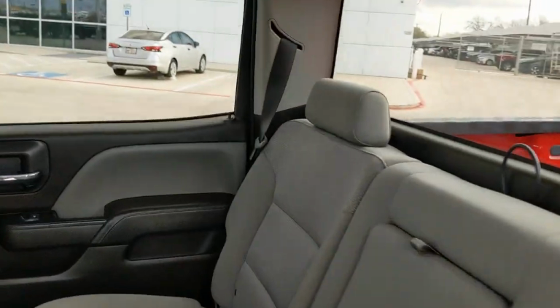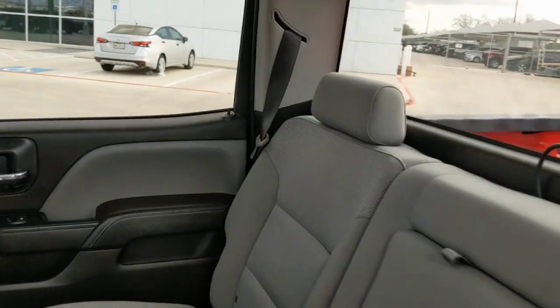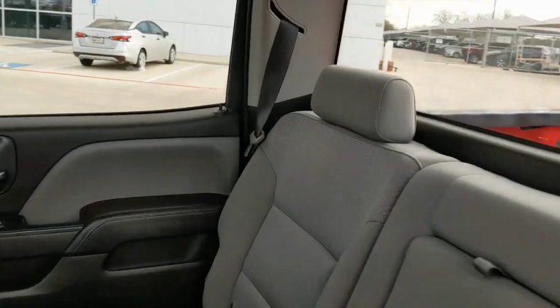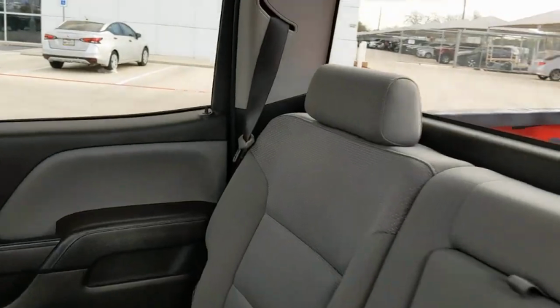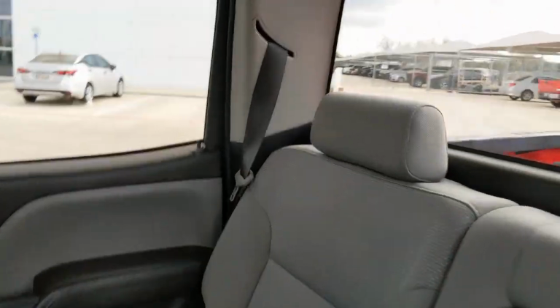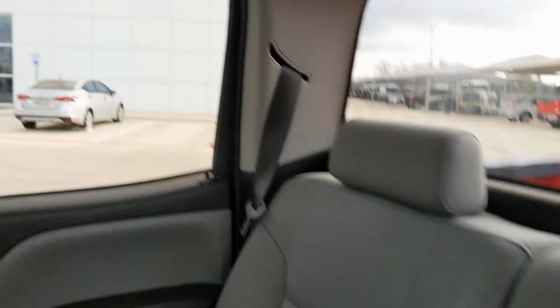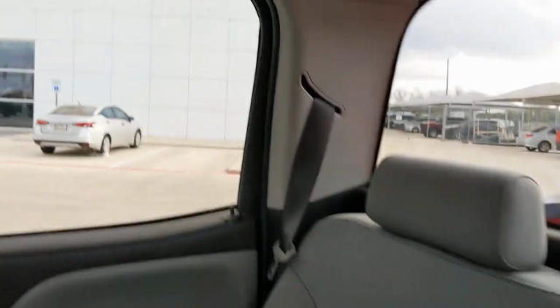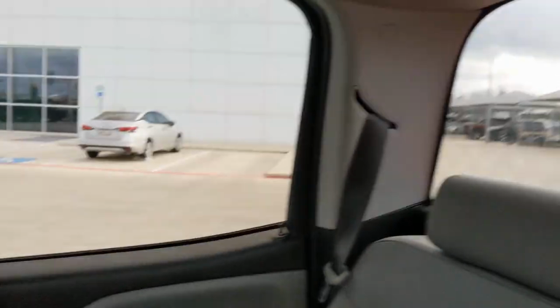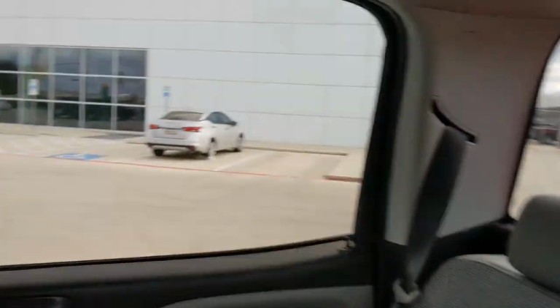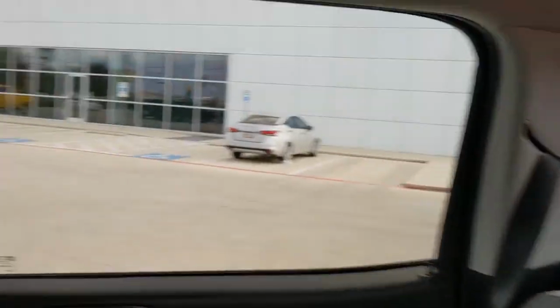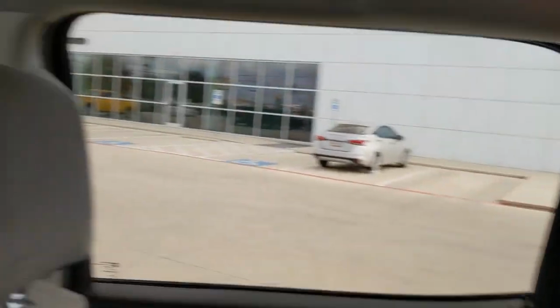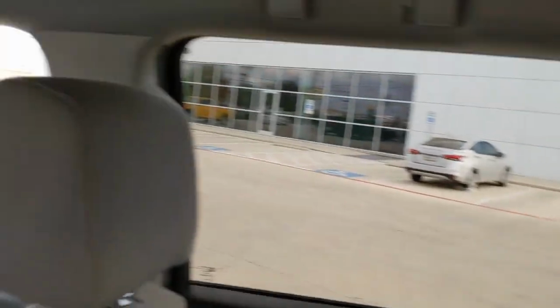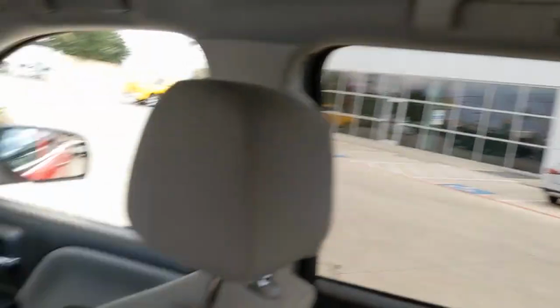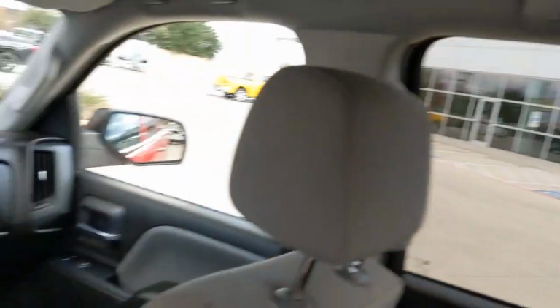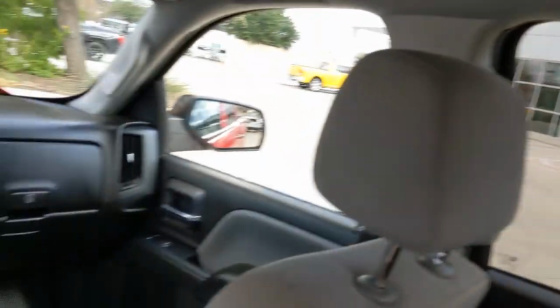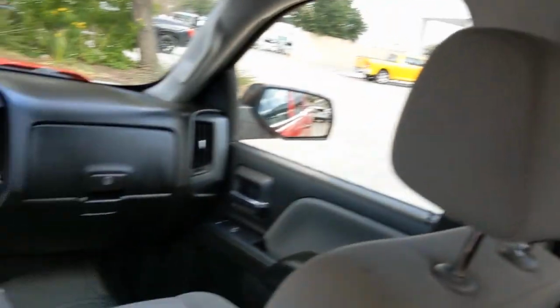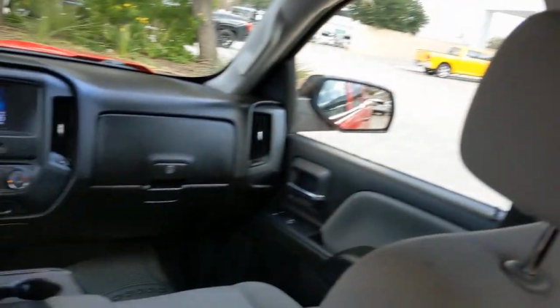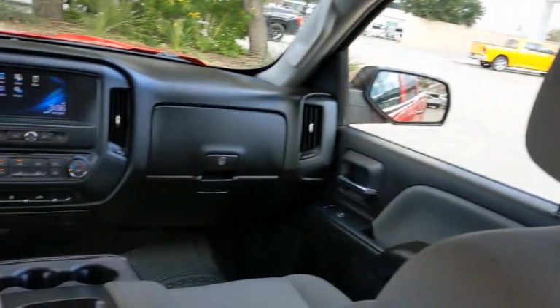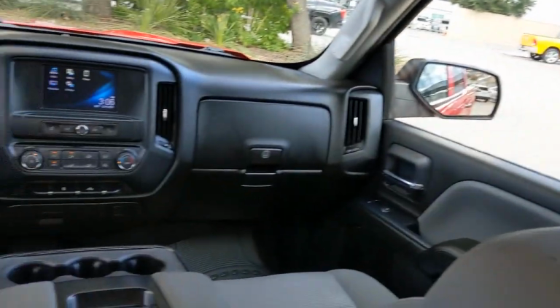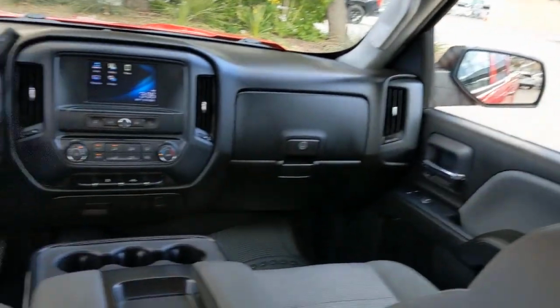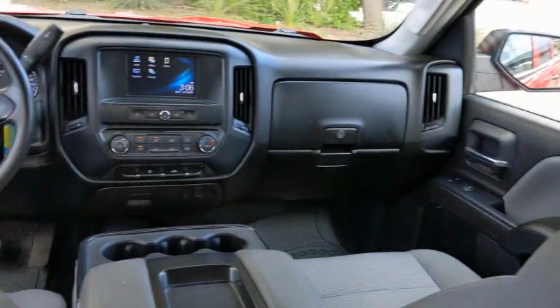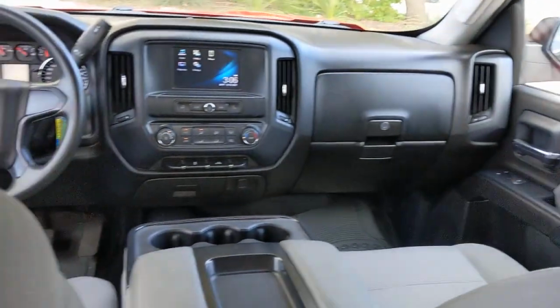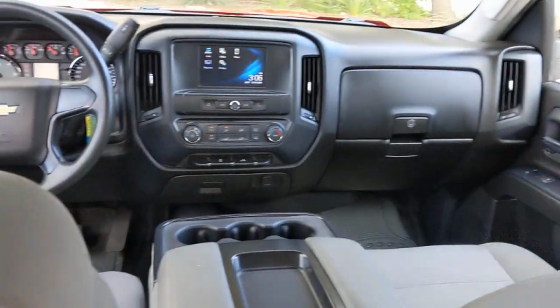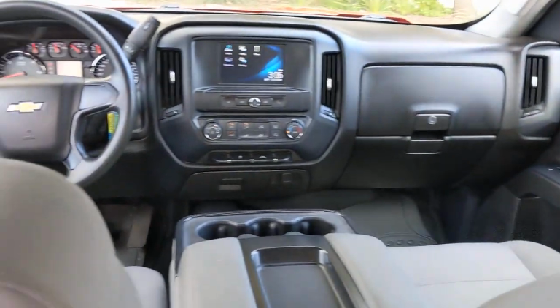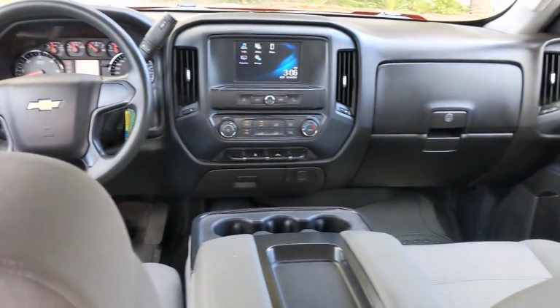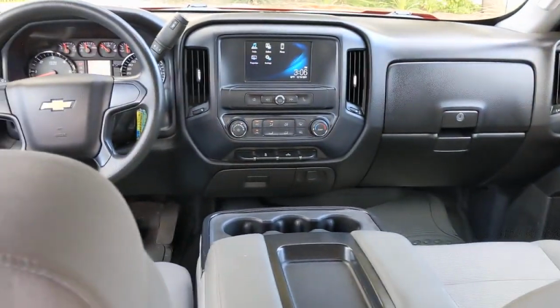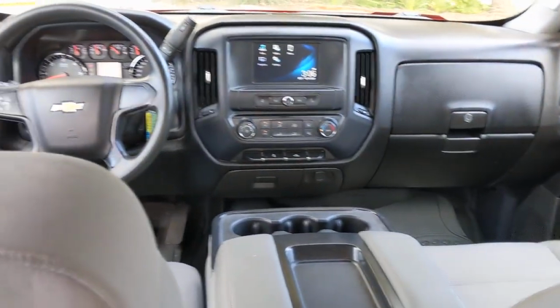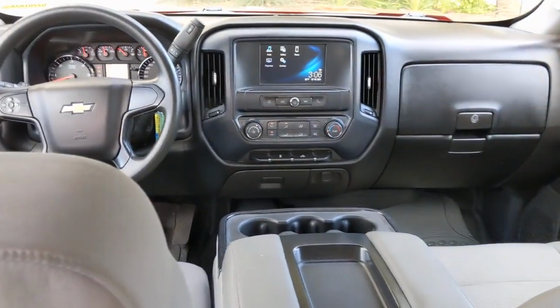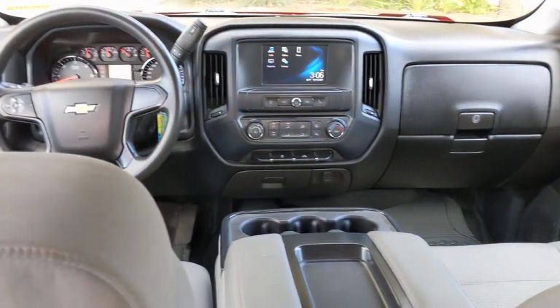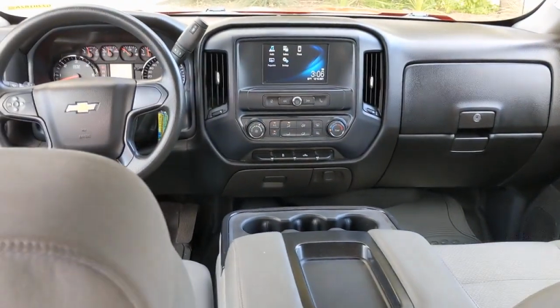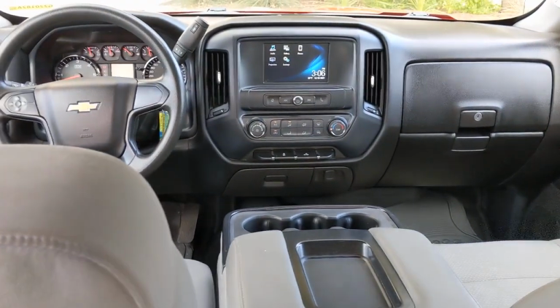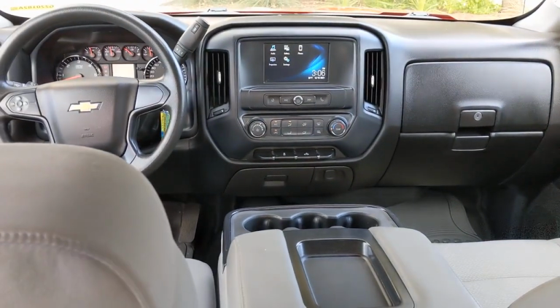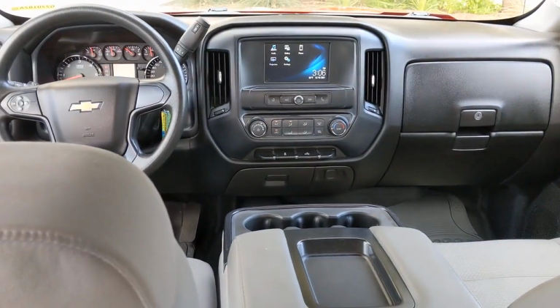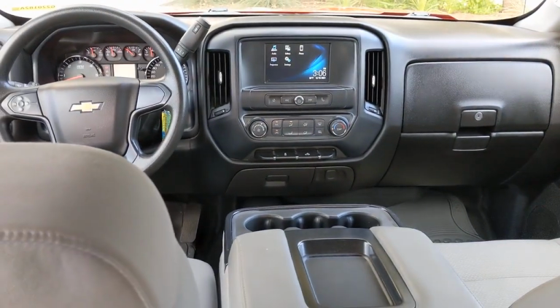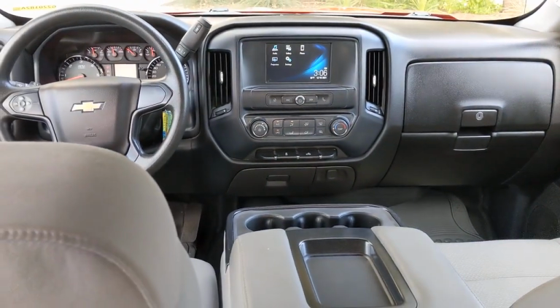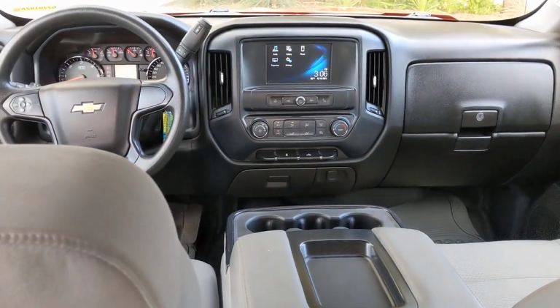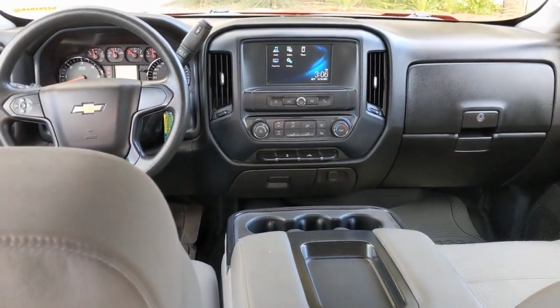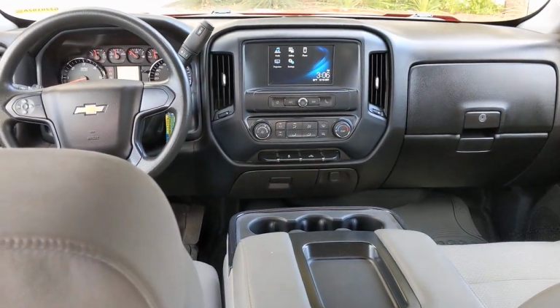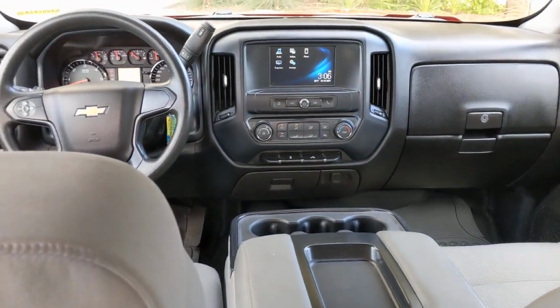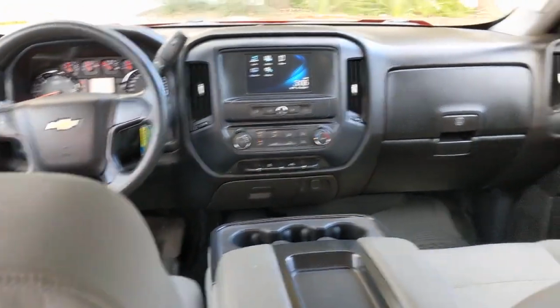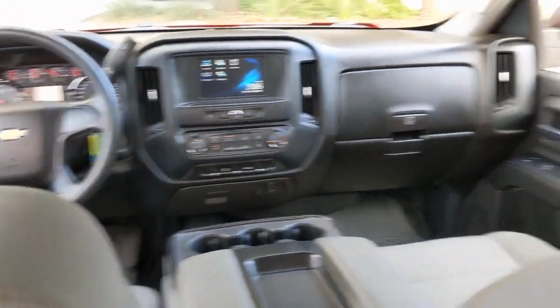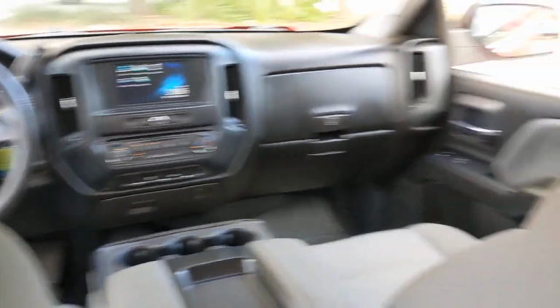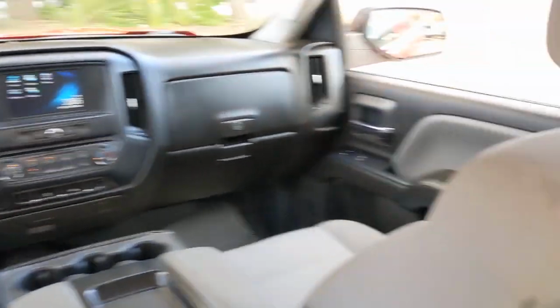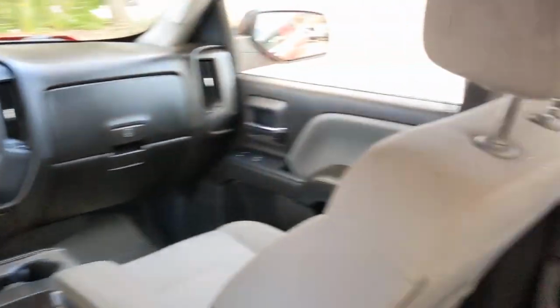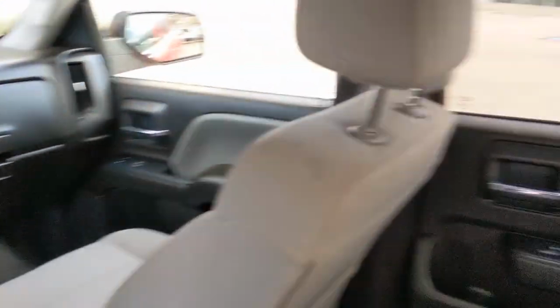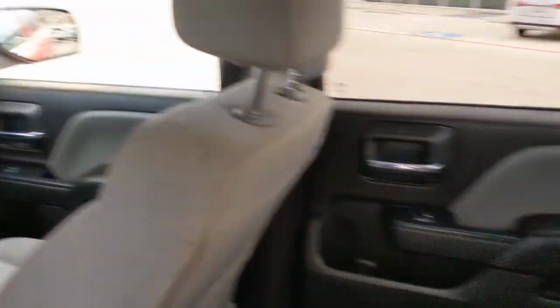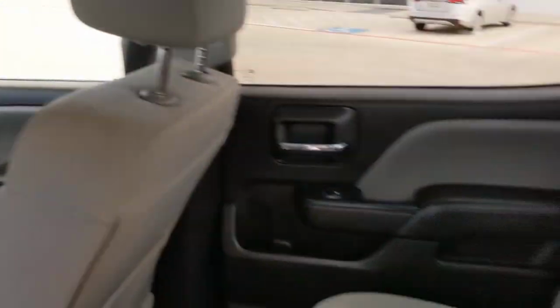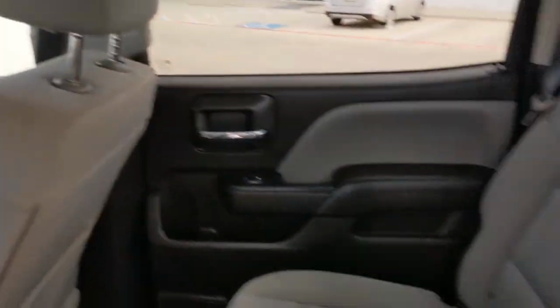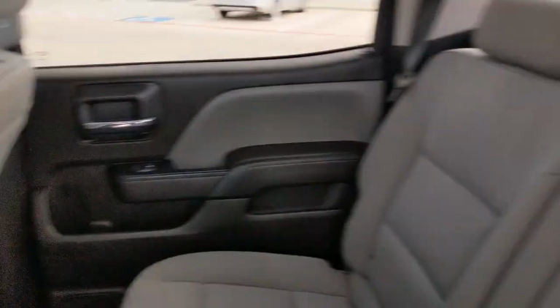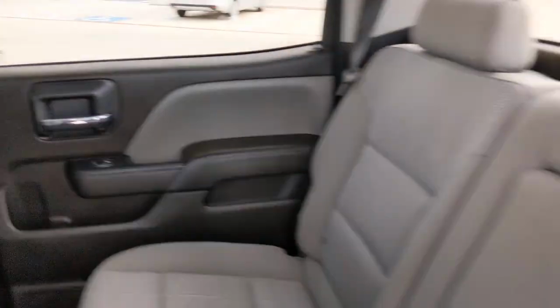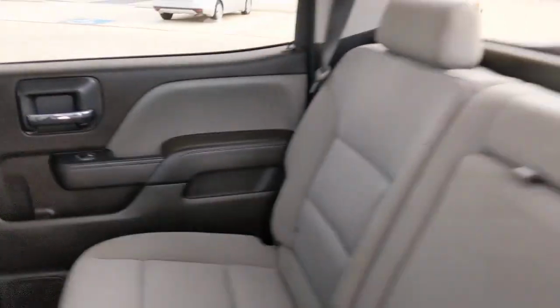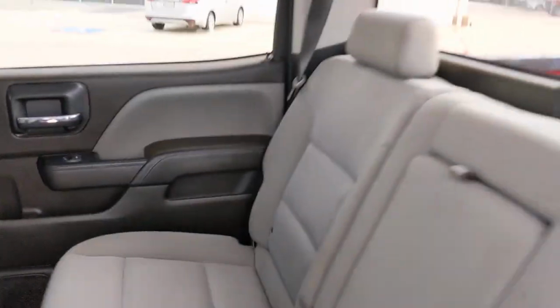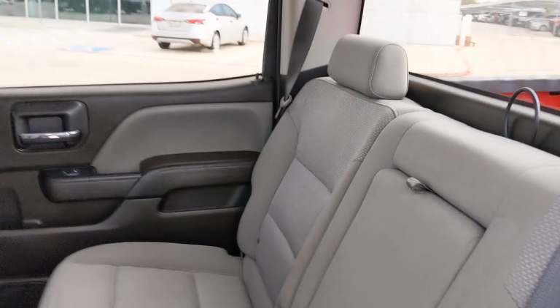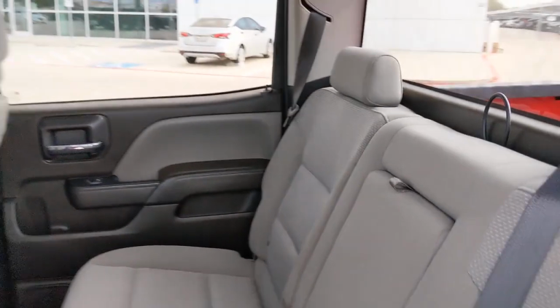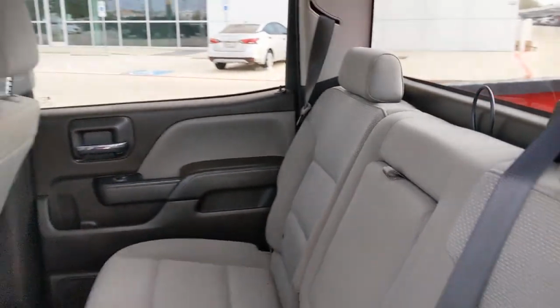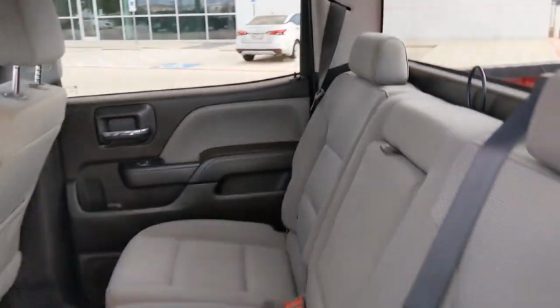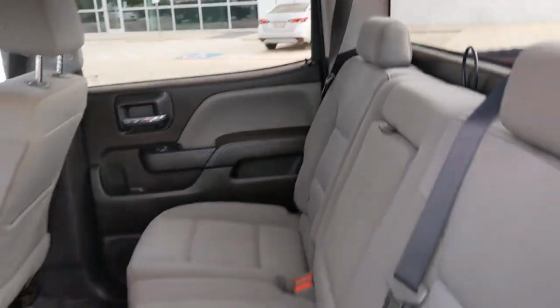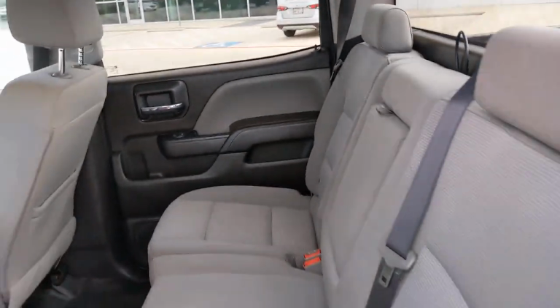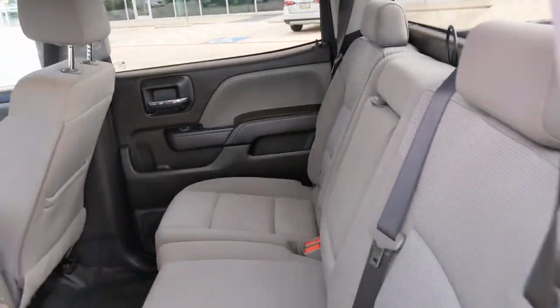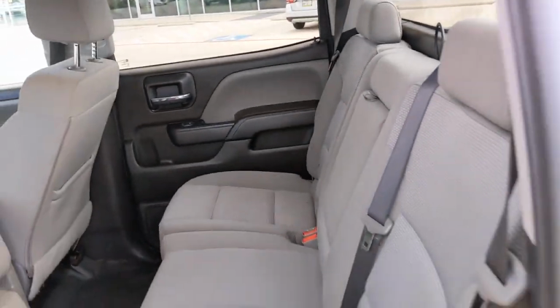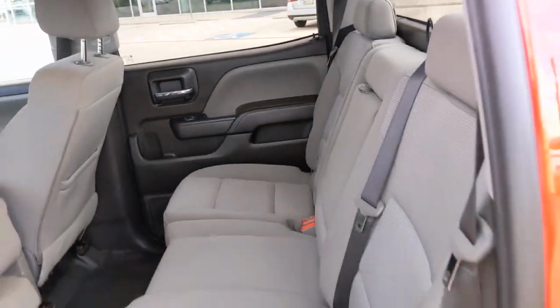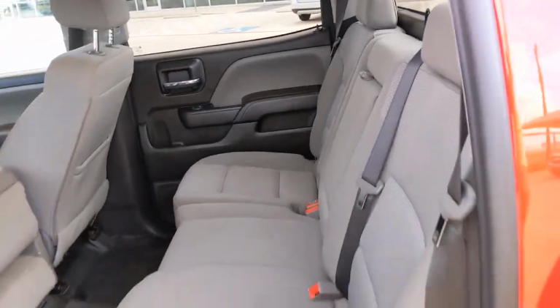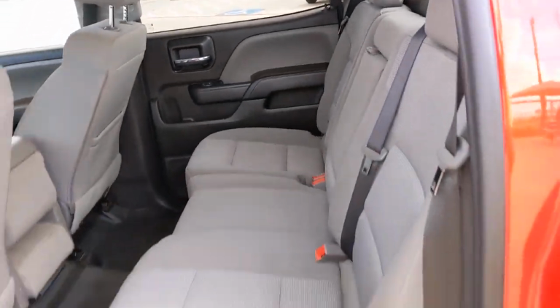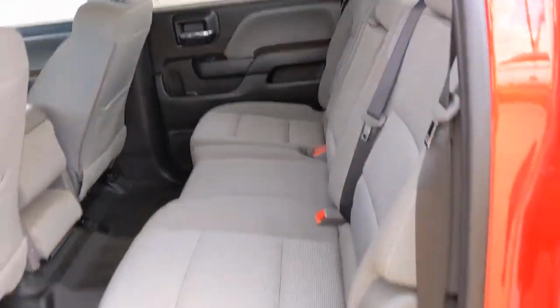Stability control, tow hooks, HID headlights, traction control, pass-through rear seat.